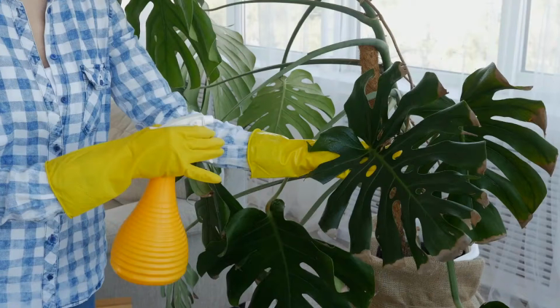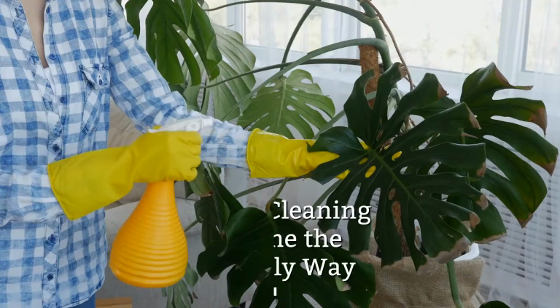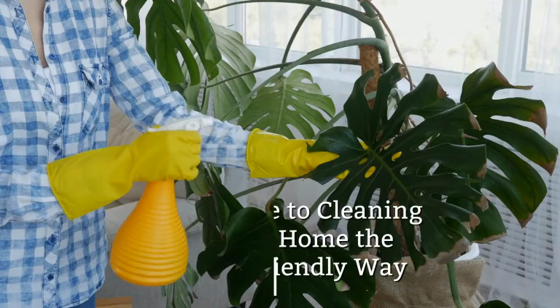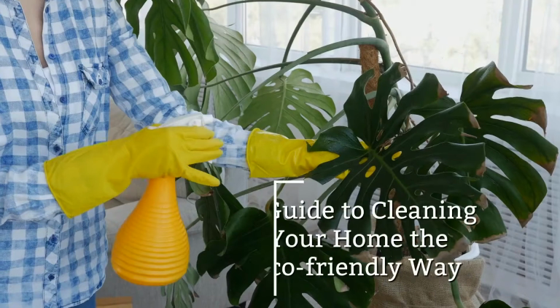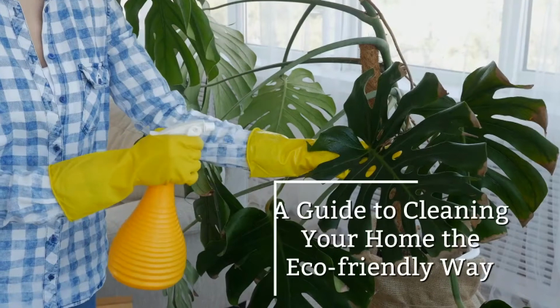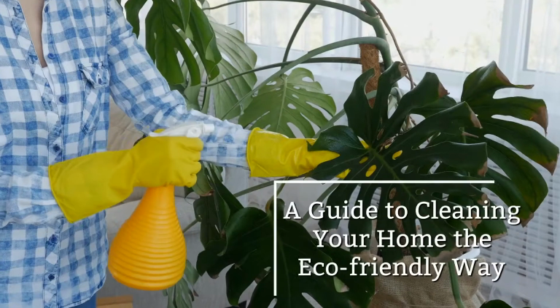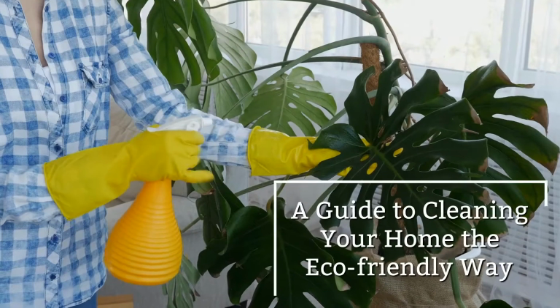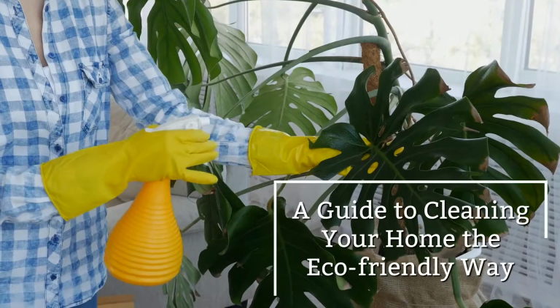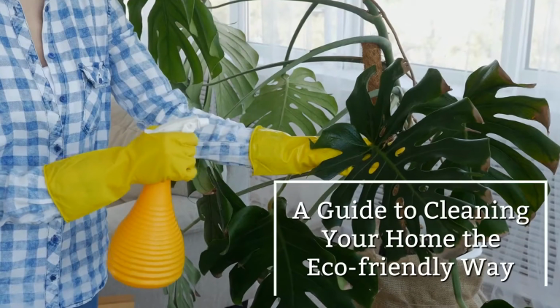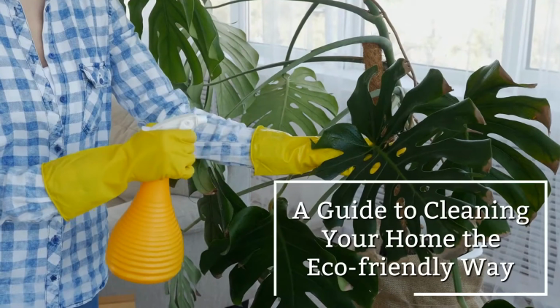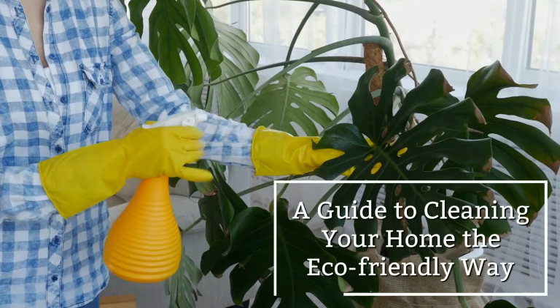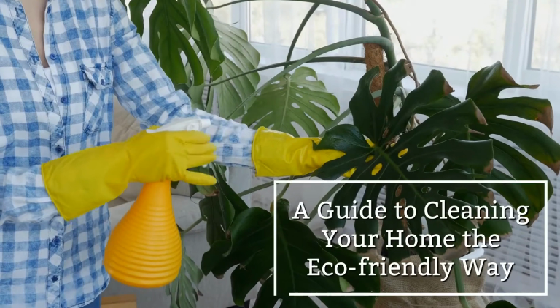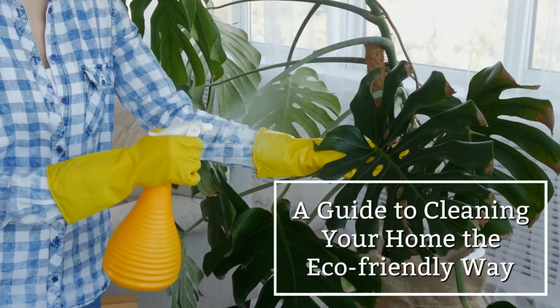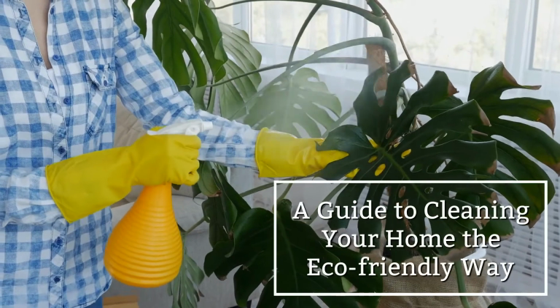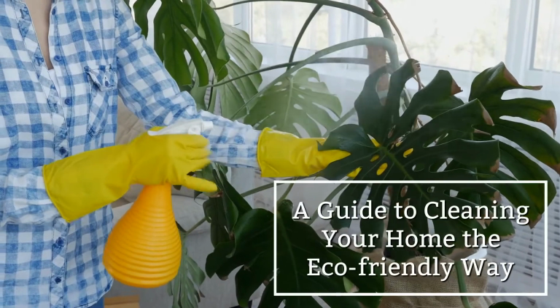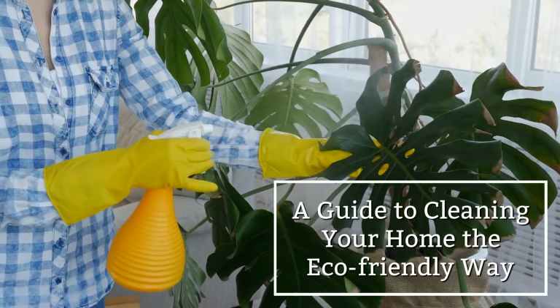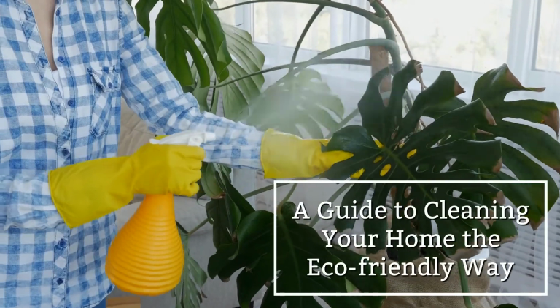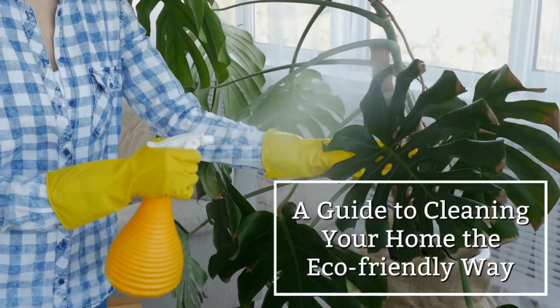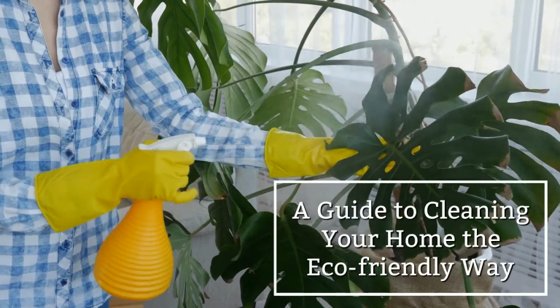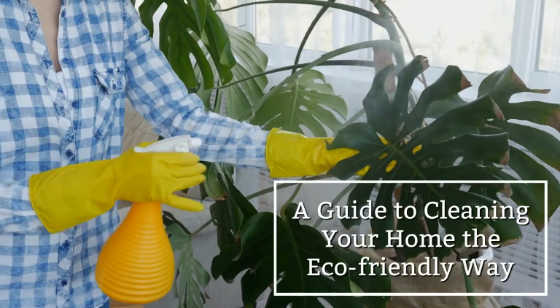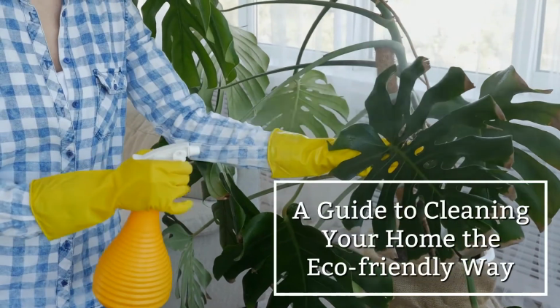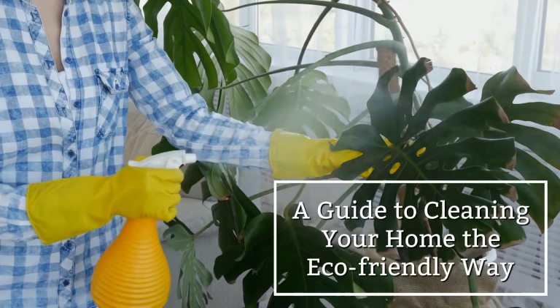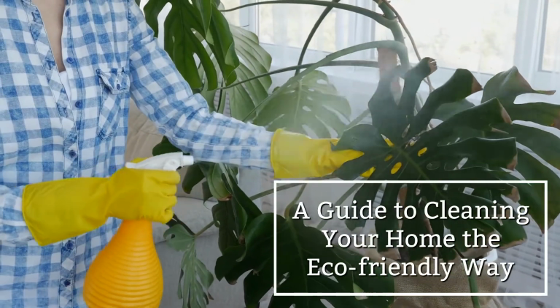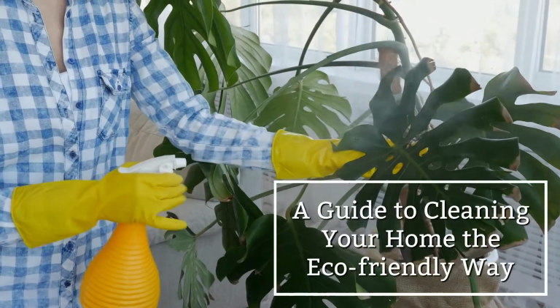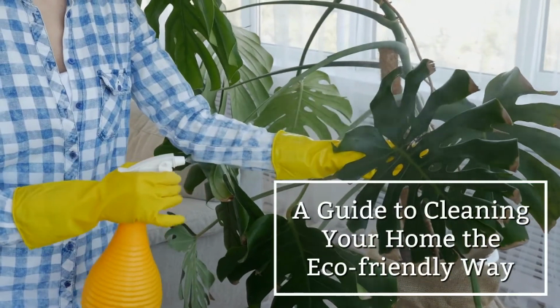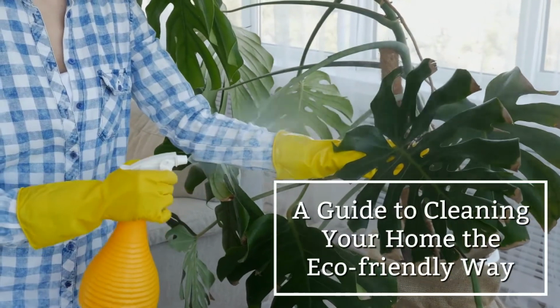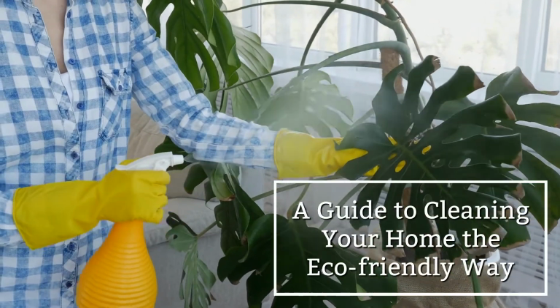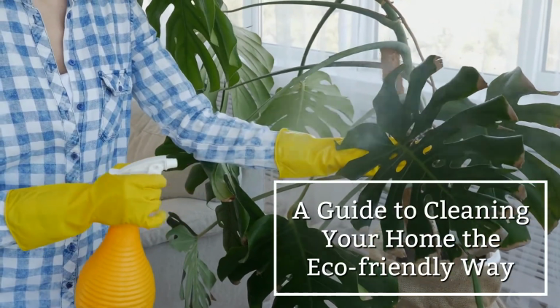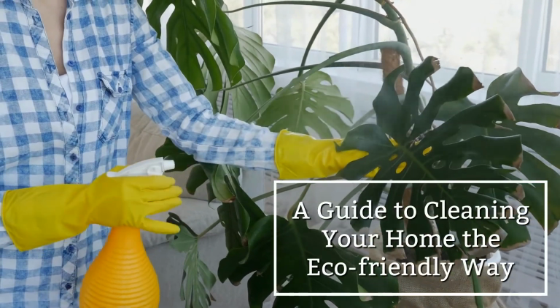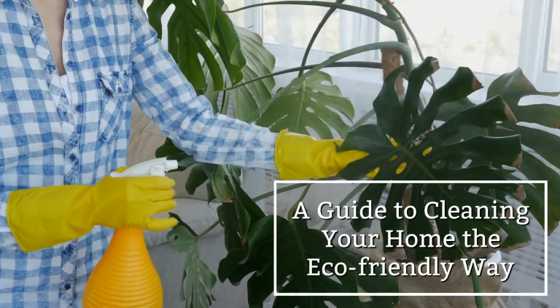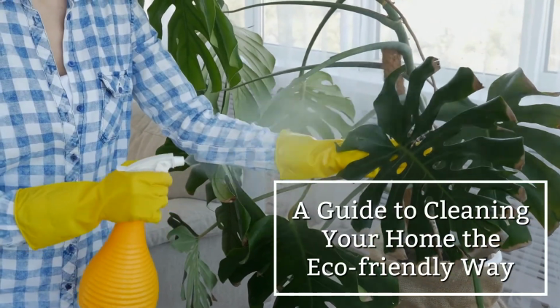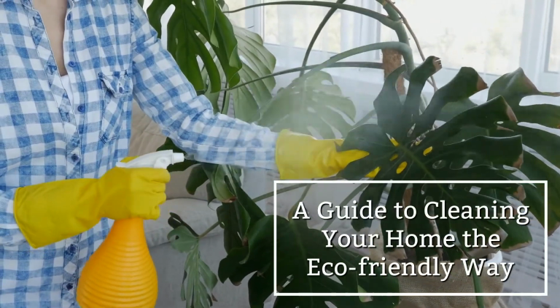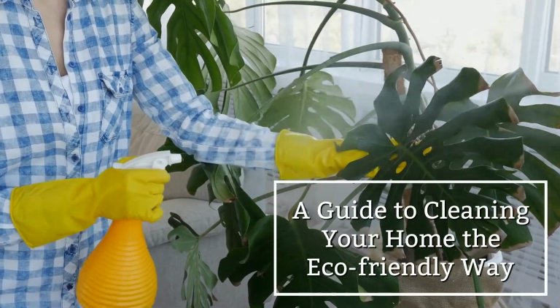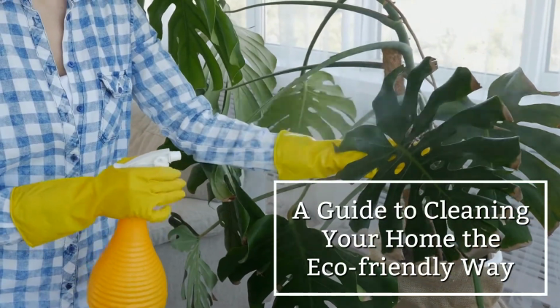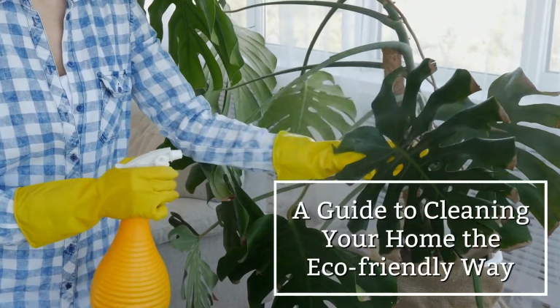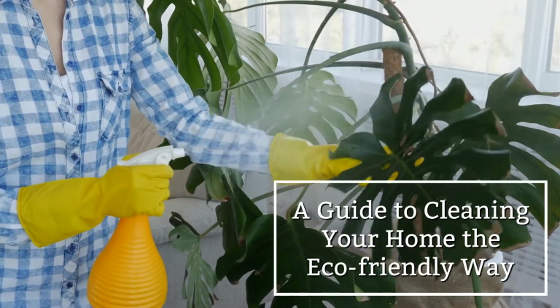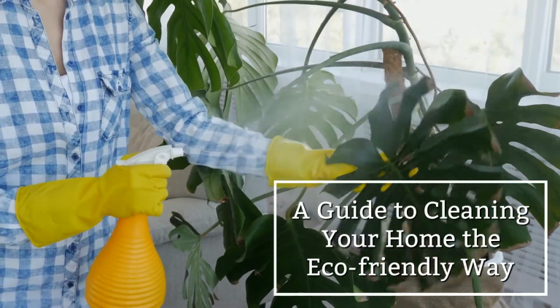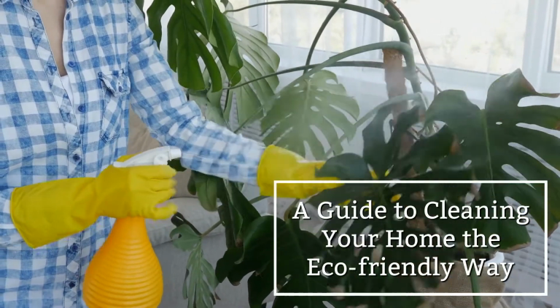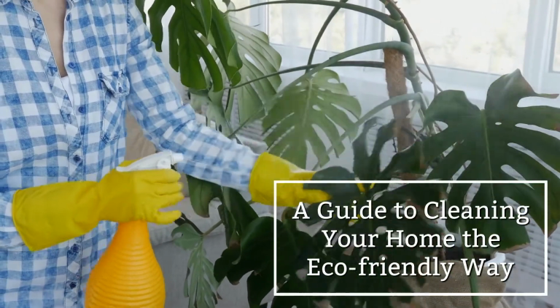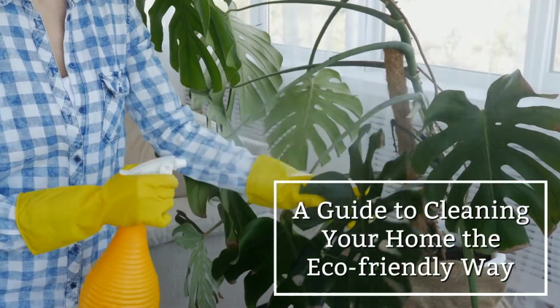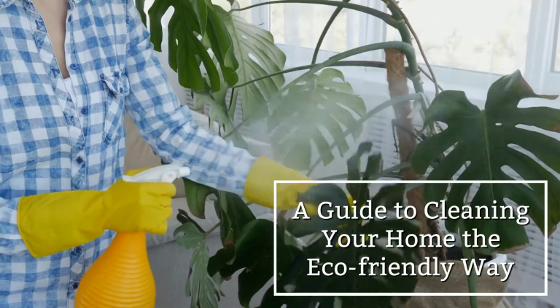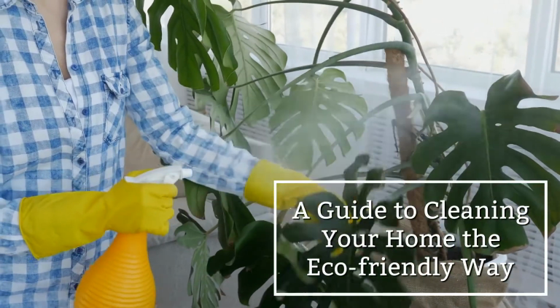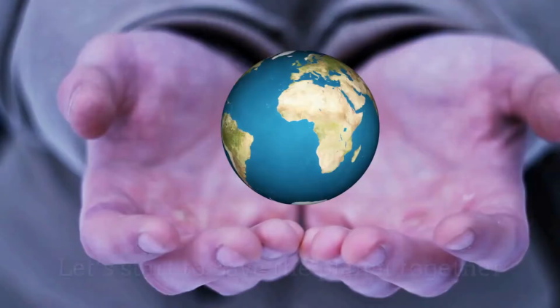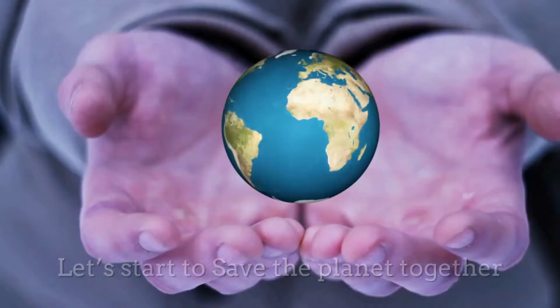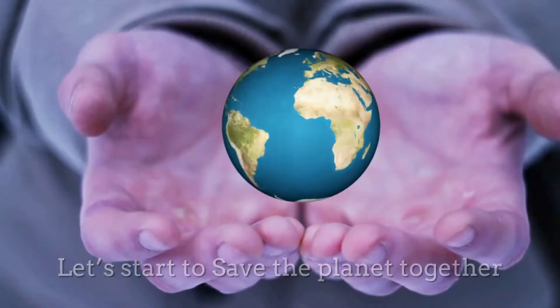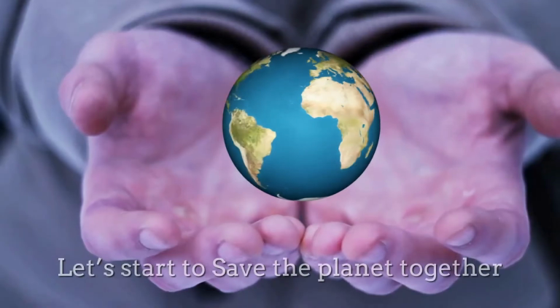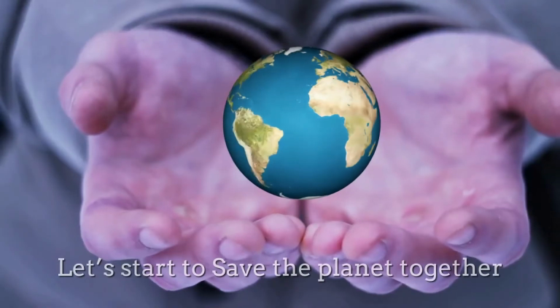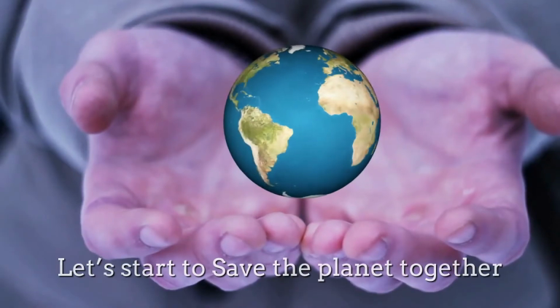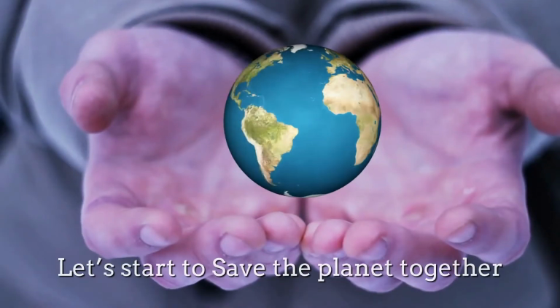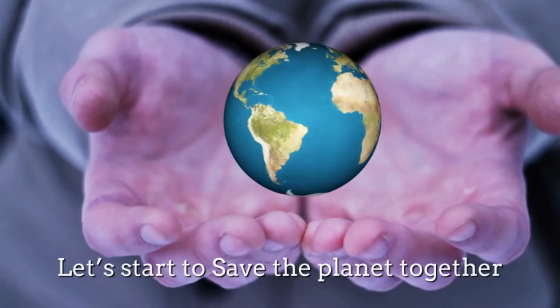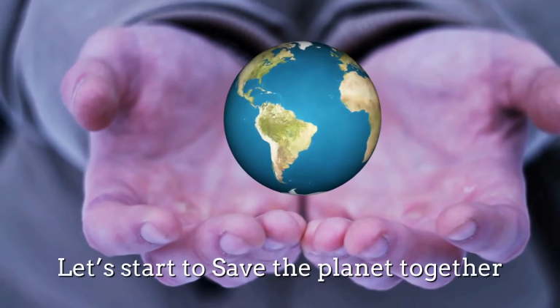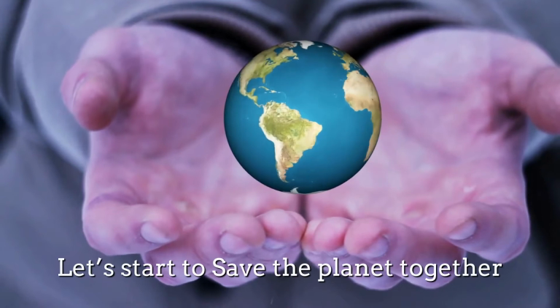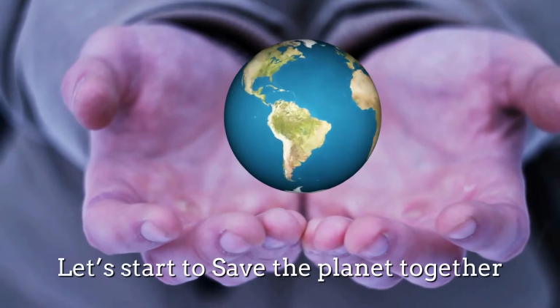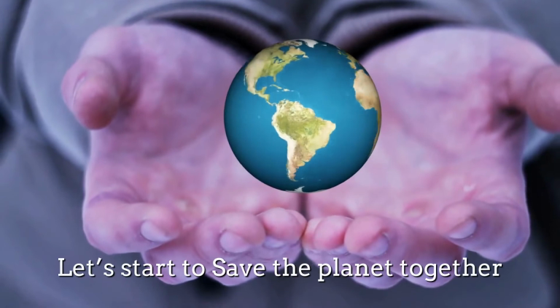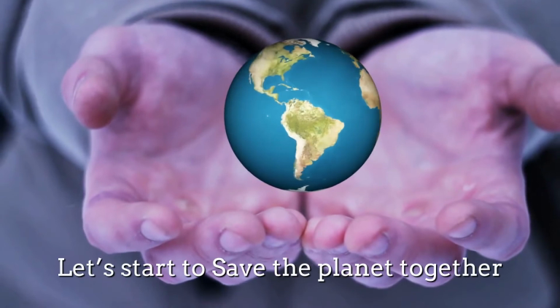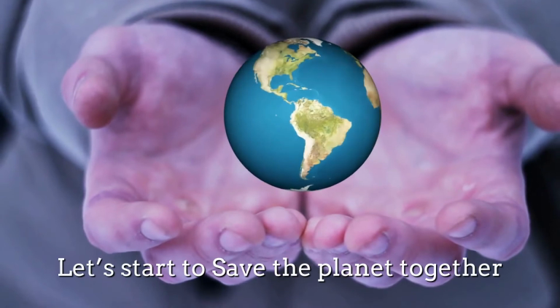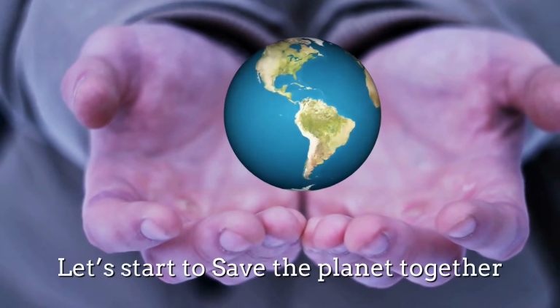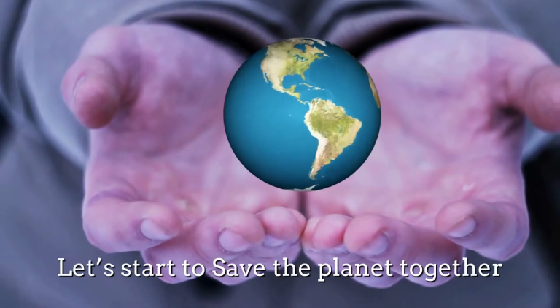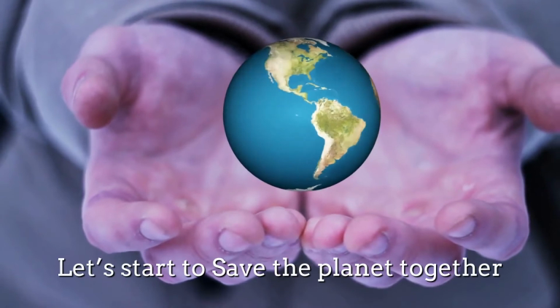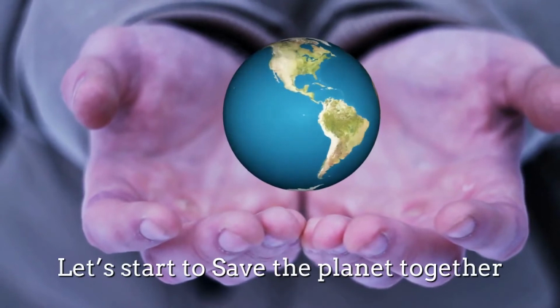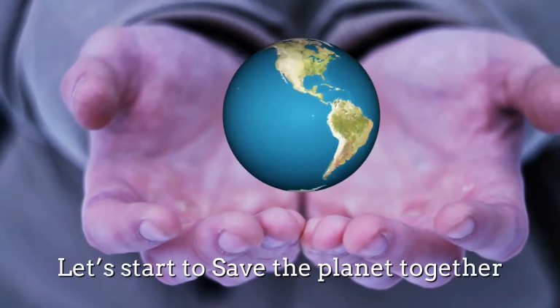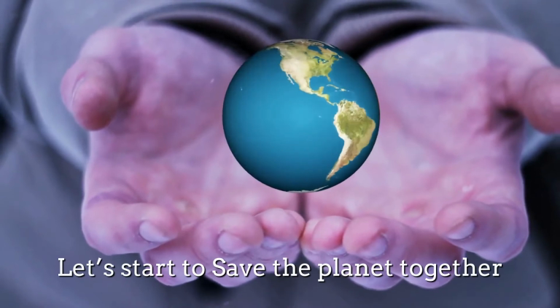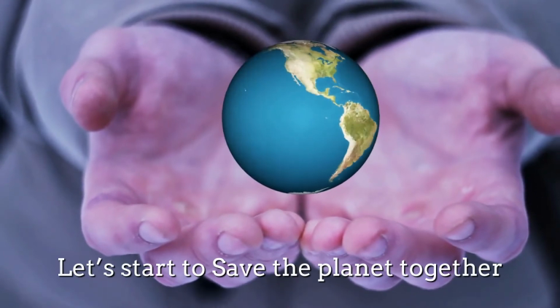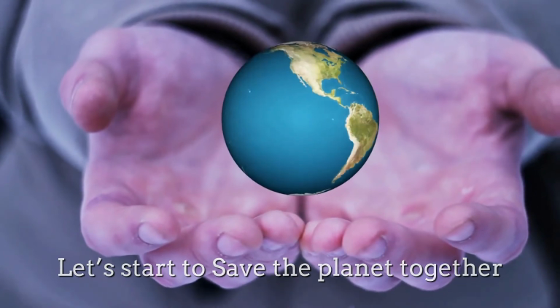A guide to cleaning your home the eco-friendly way. Let's start to save the planet together.